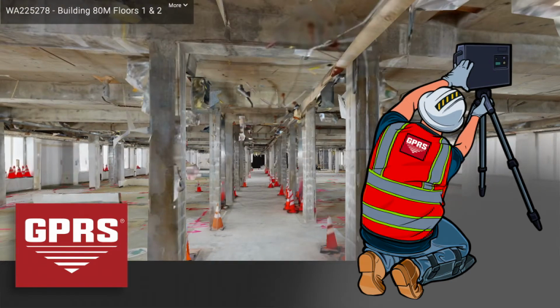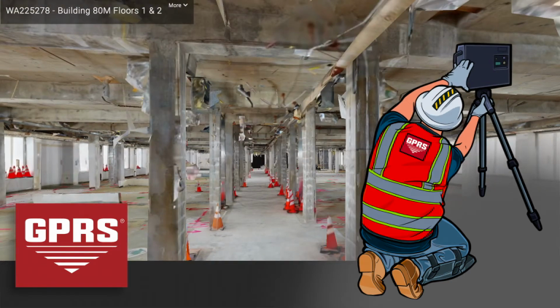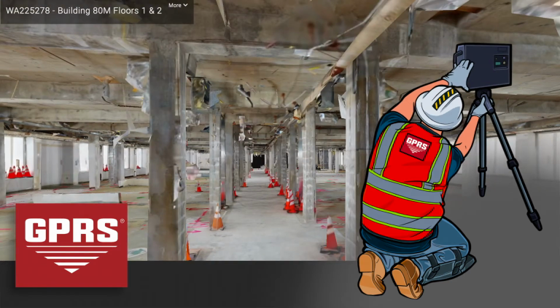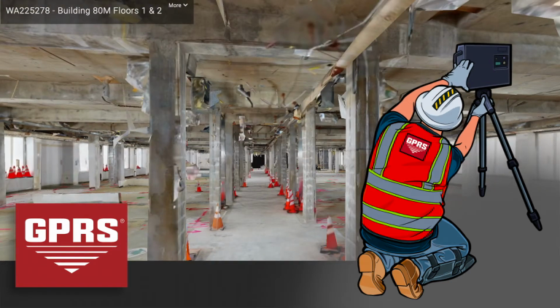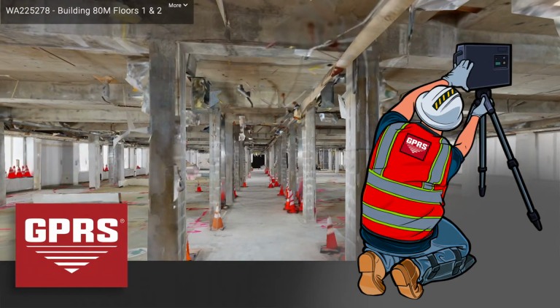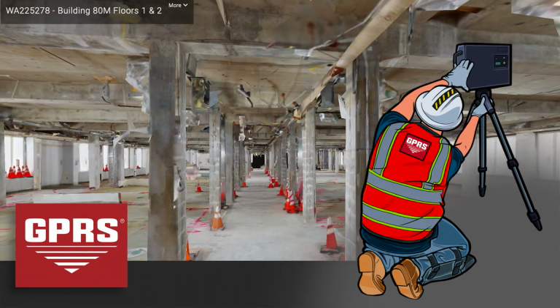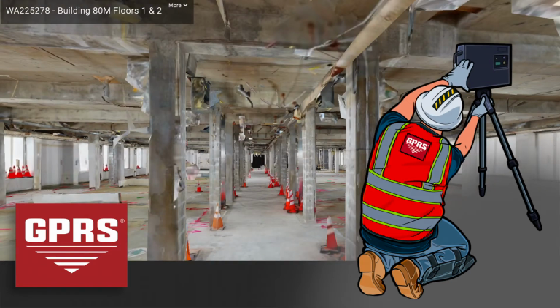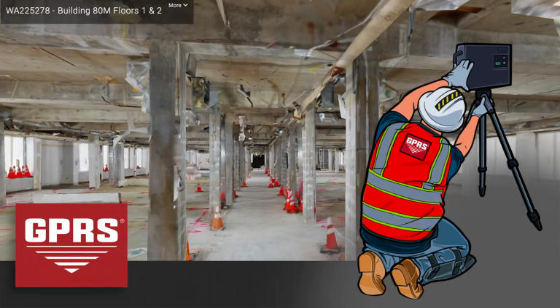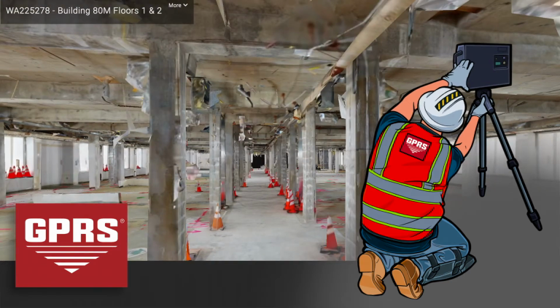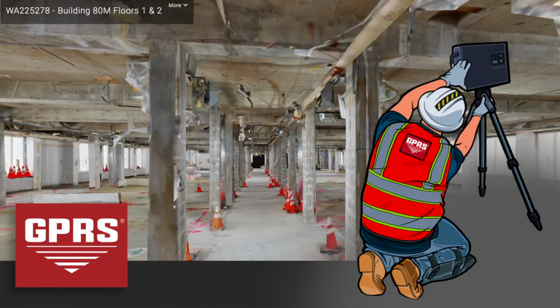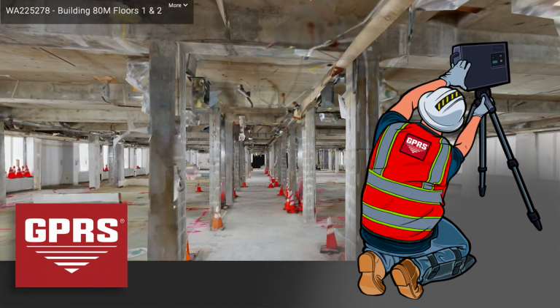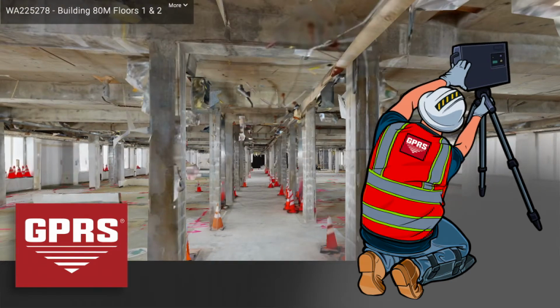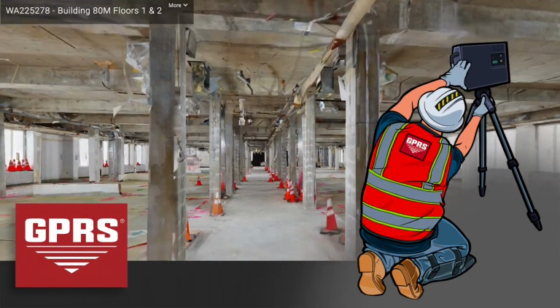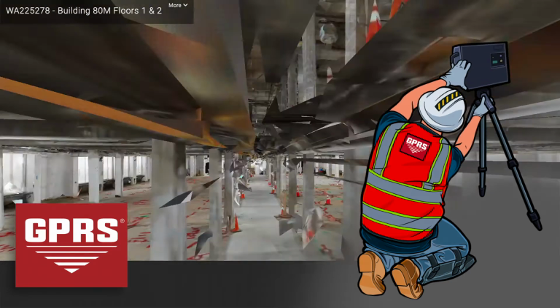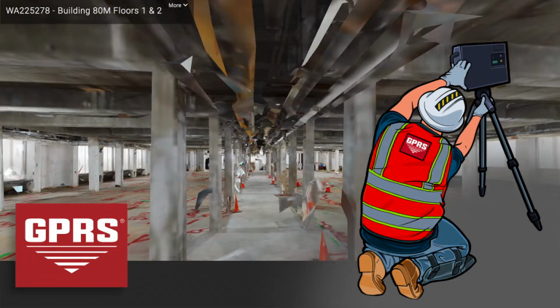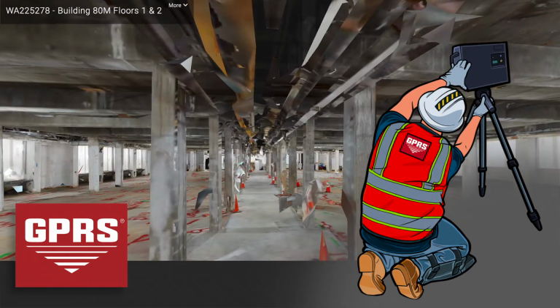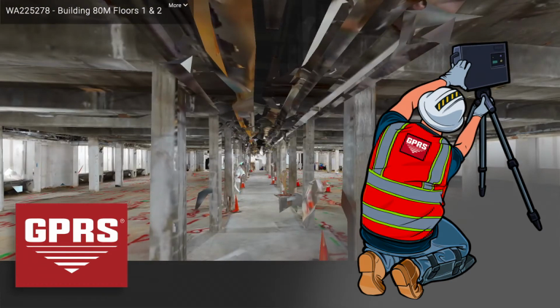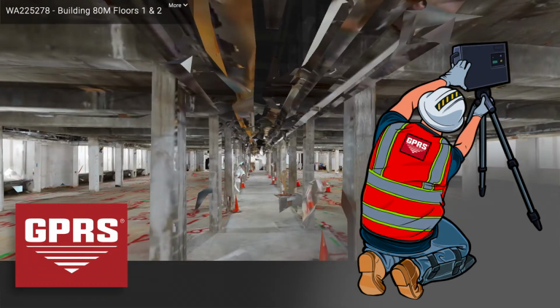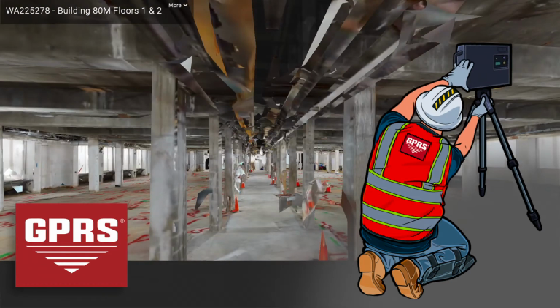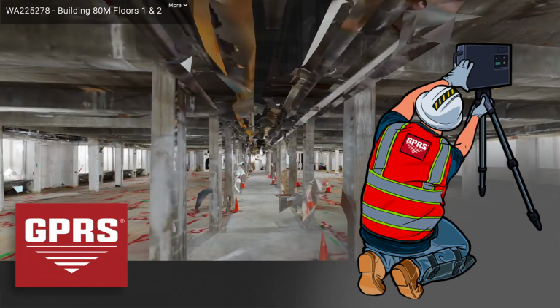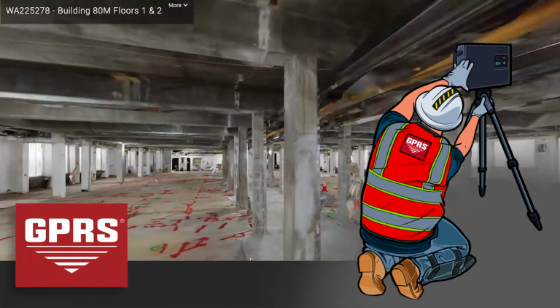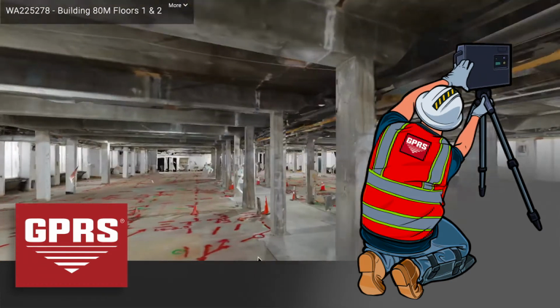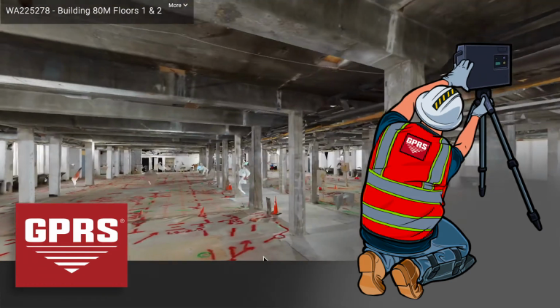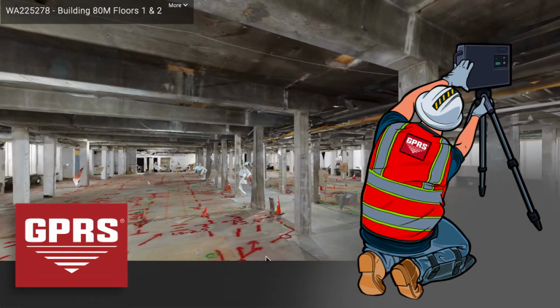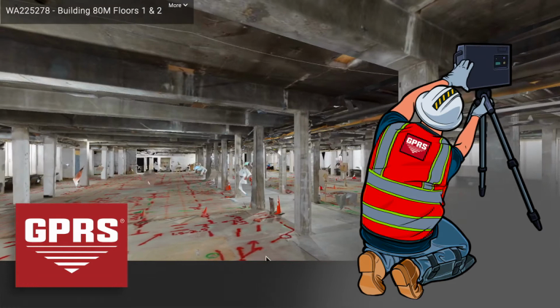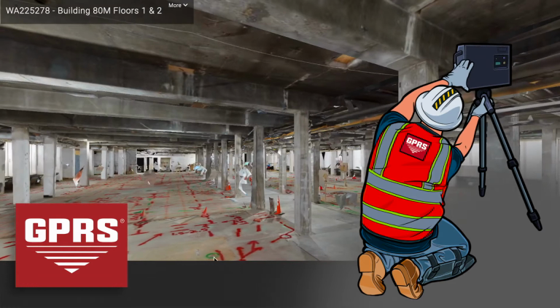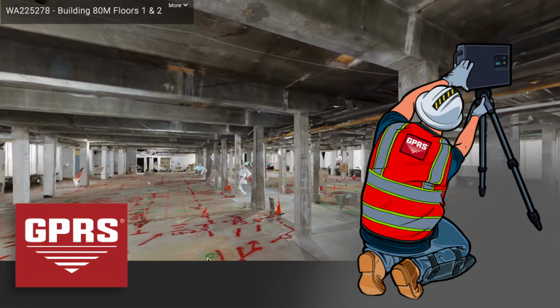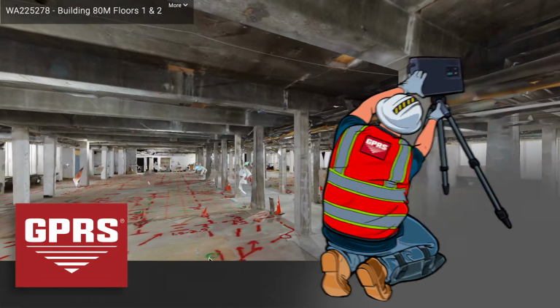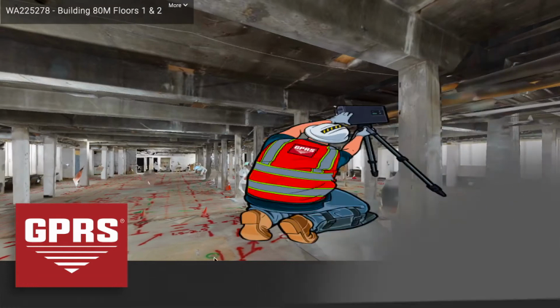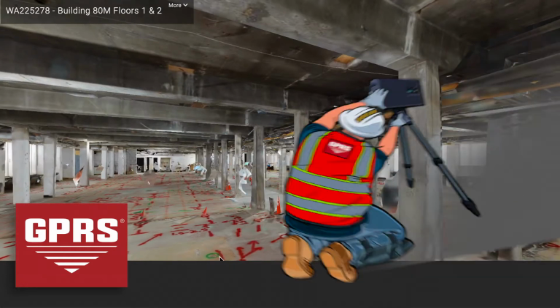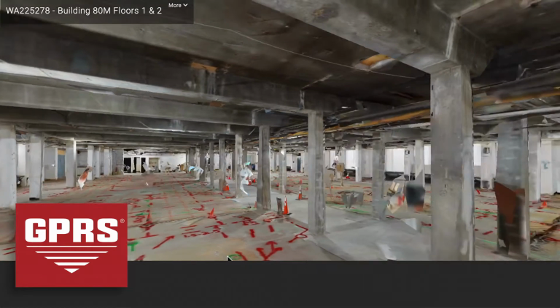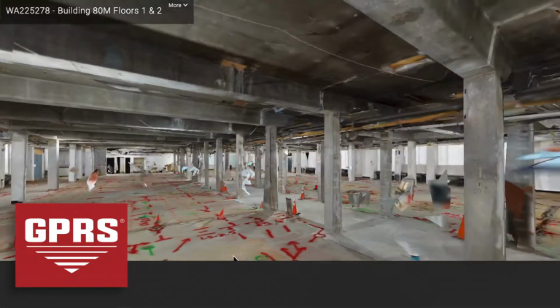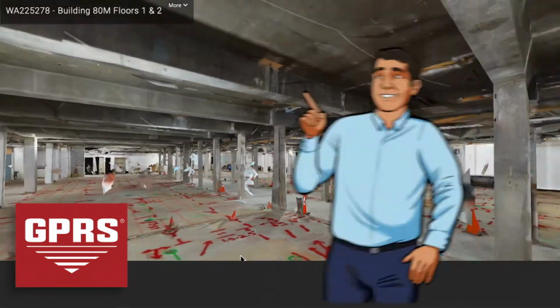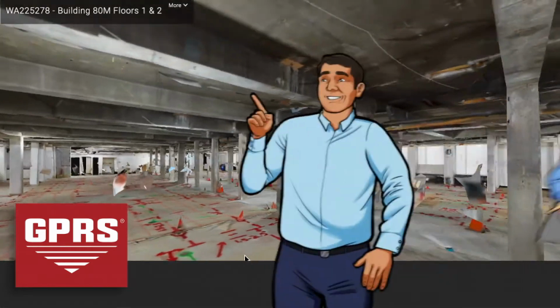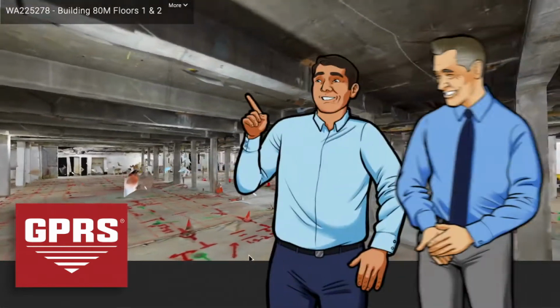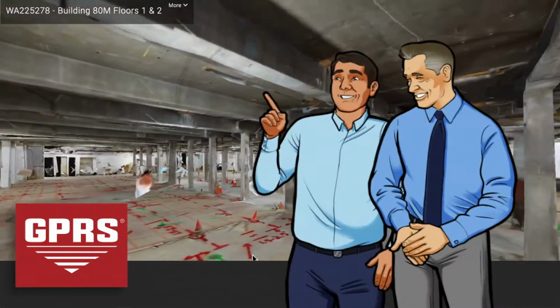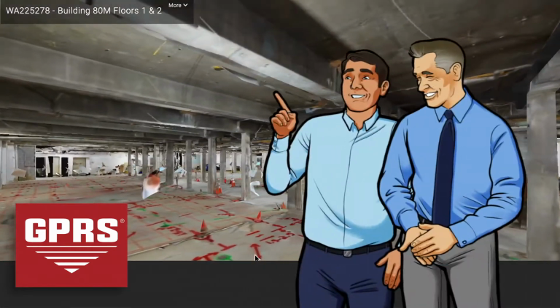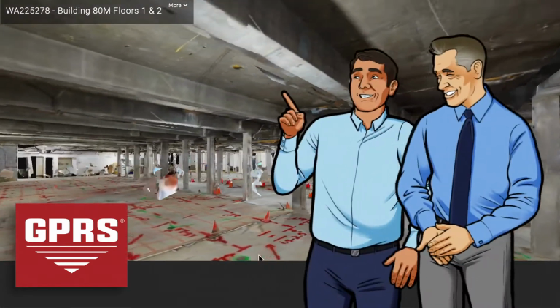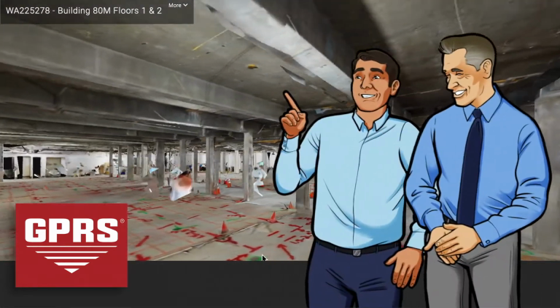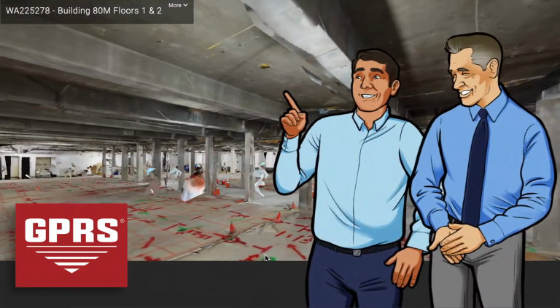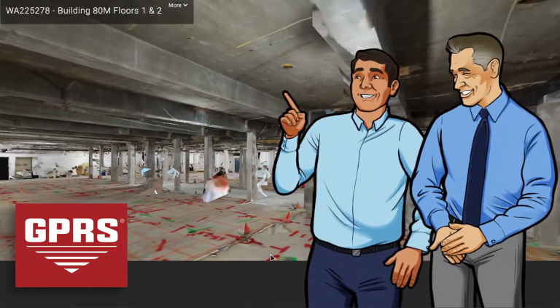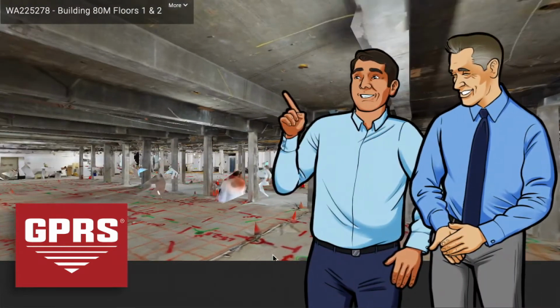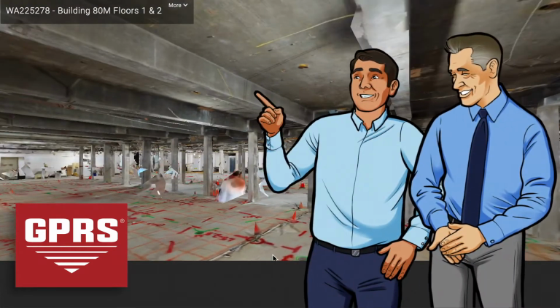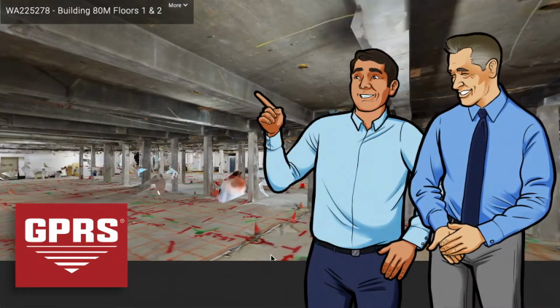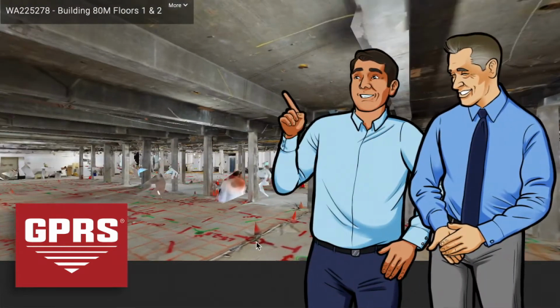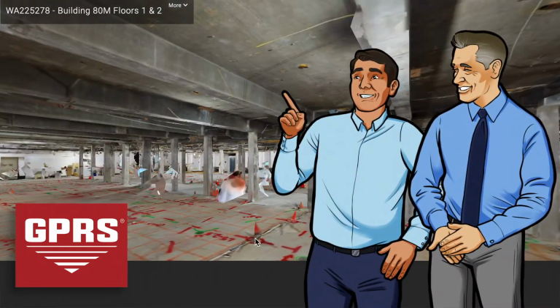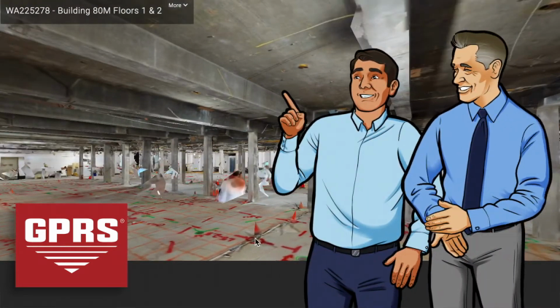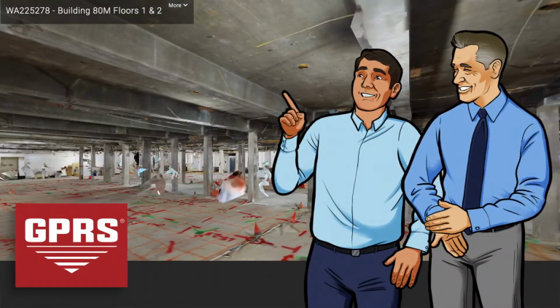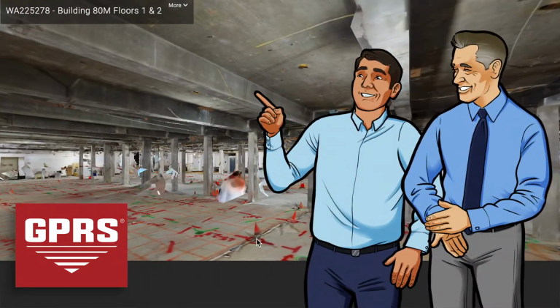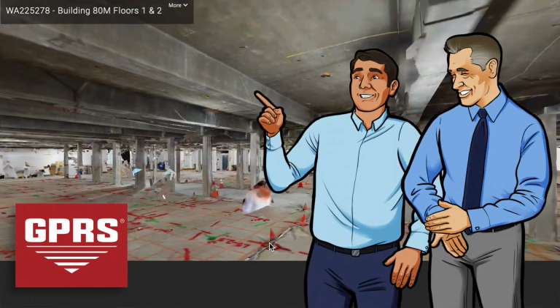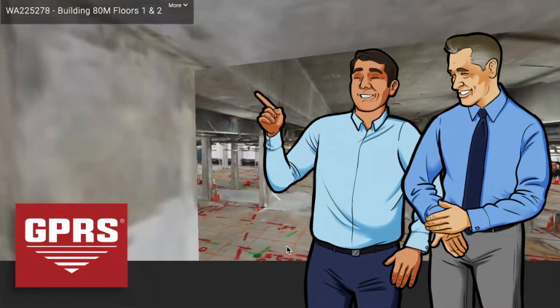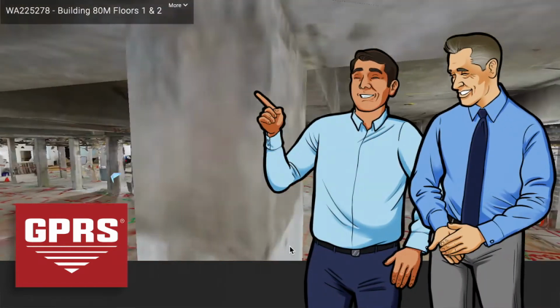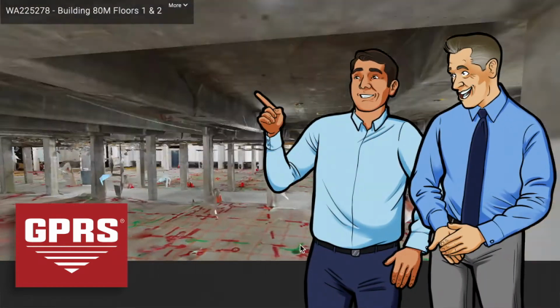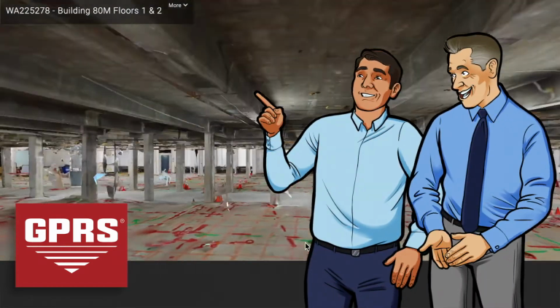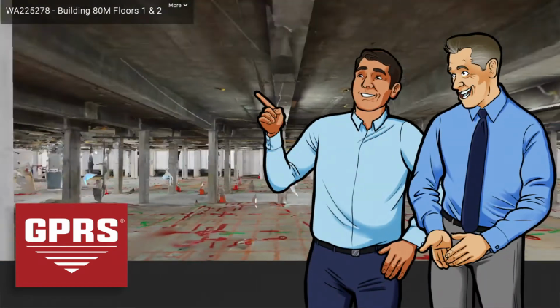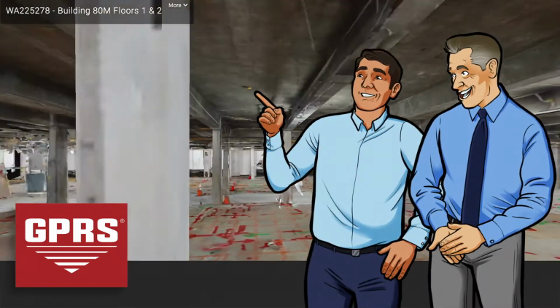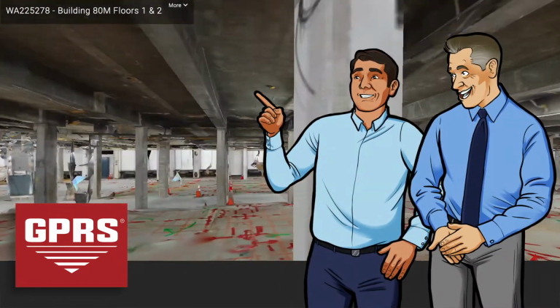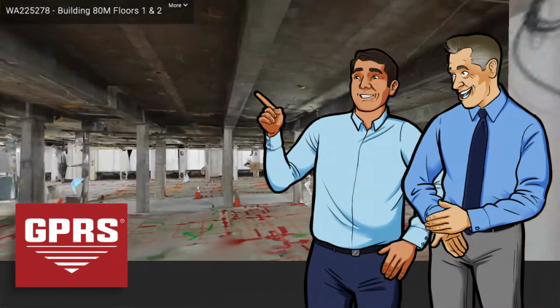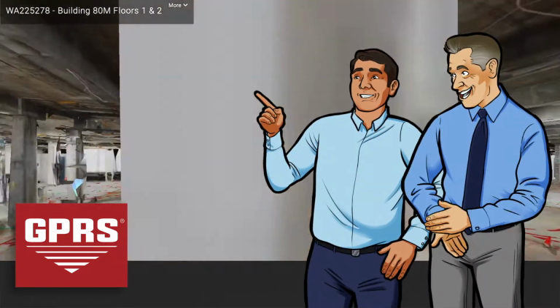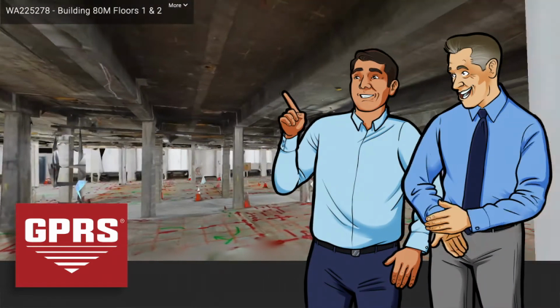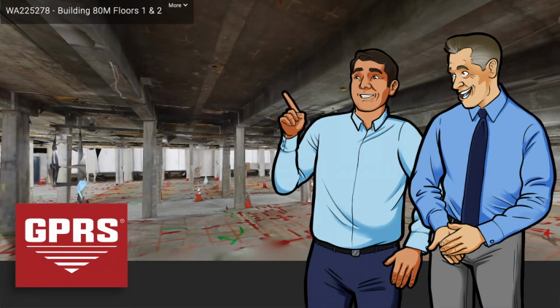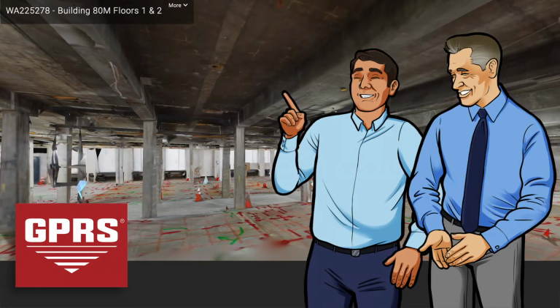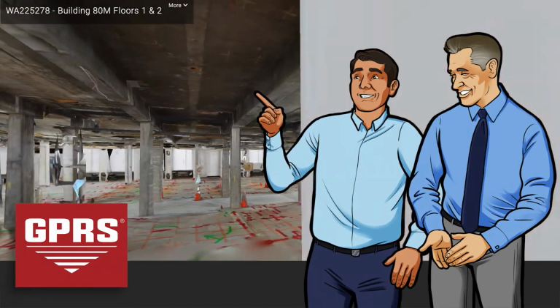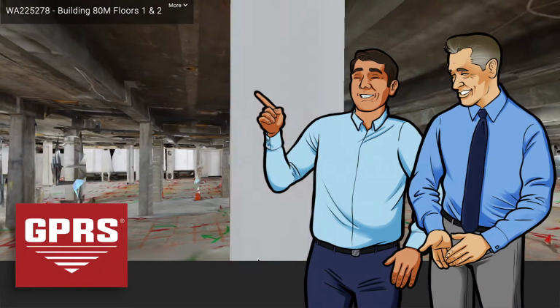No way to work? No problem! These 3D views will allow your team to tour the site almost as if you were there yourself.